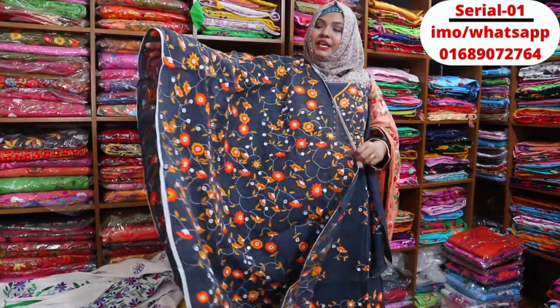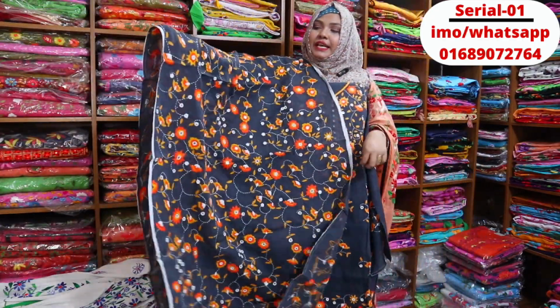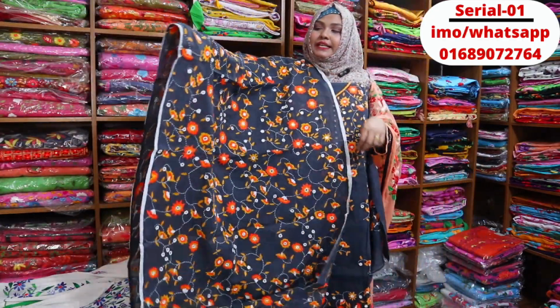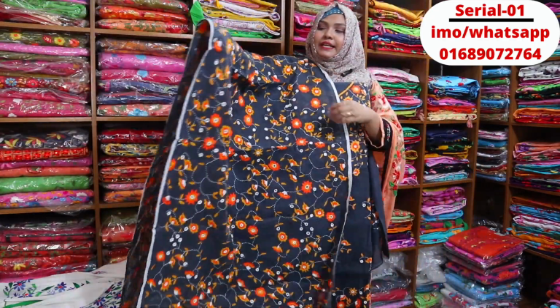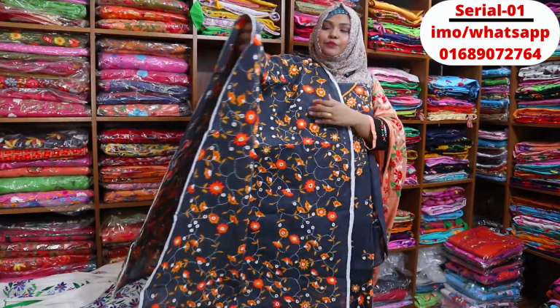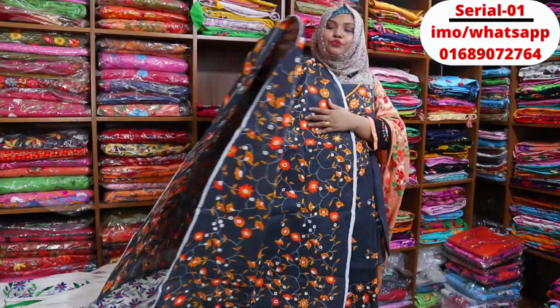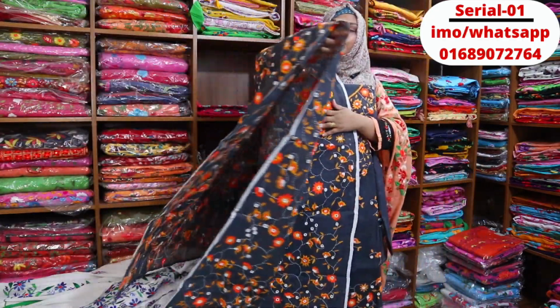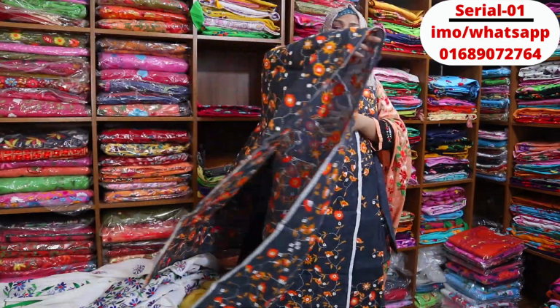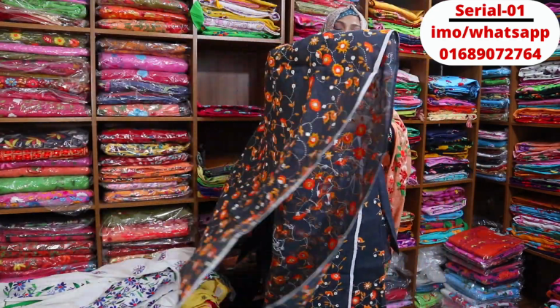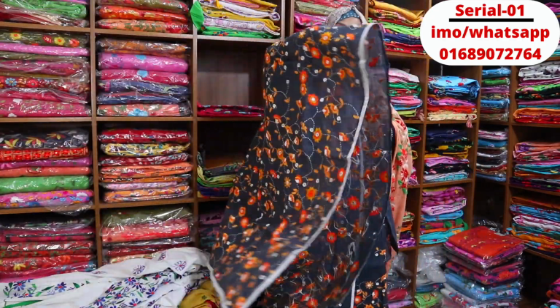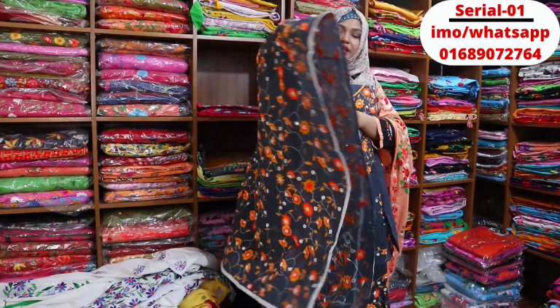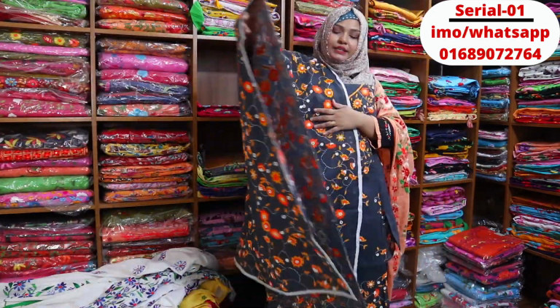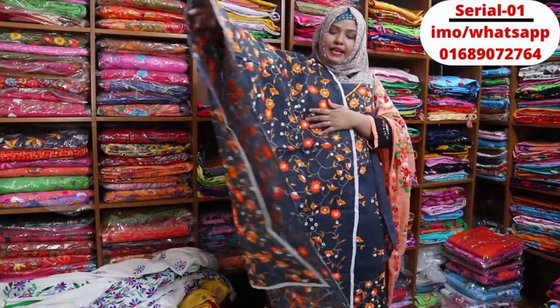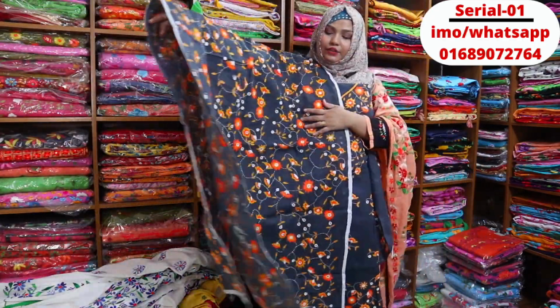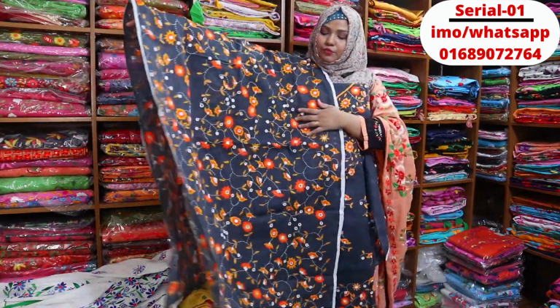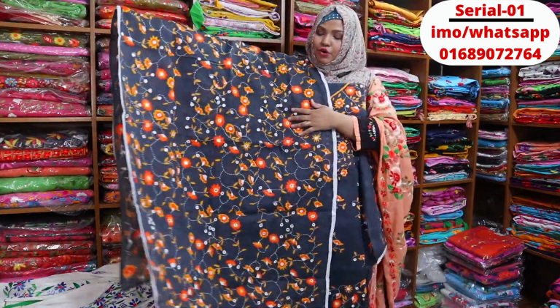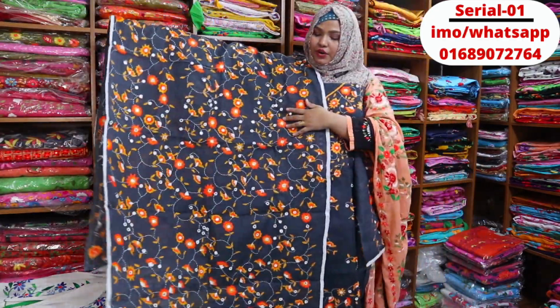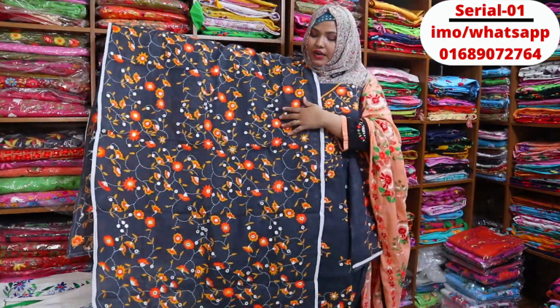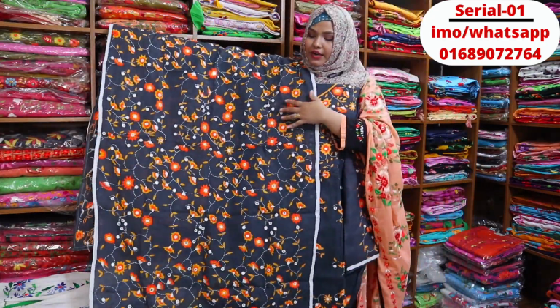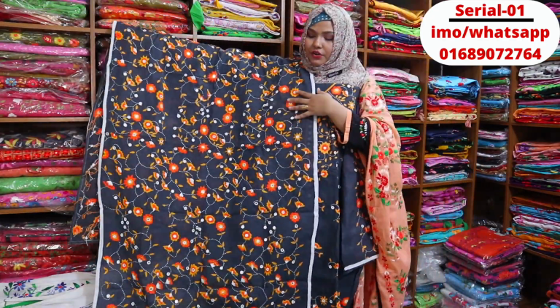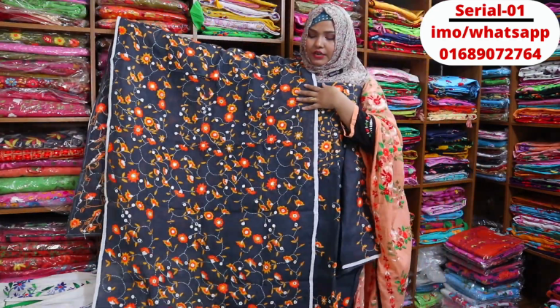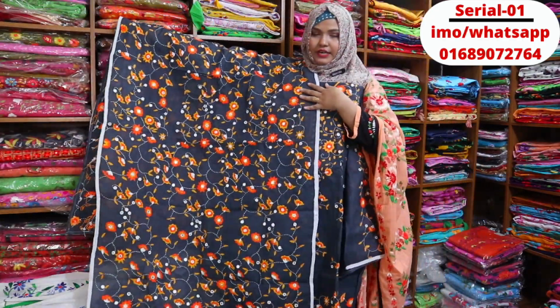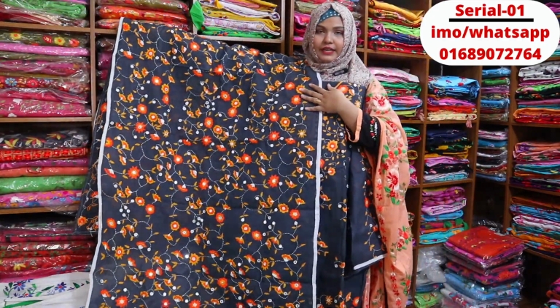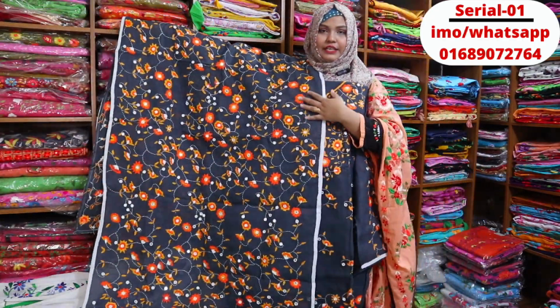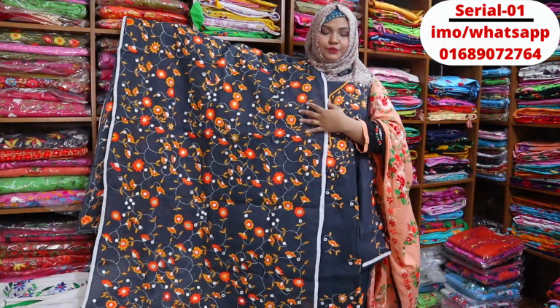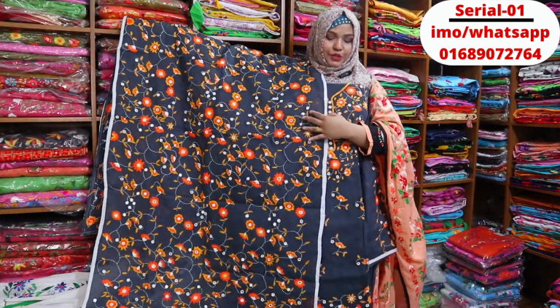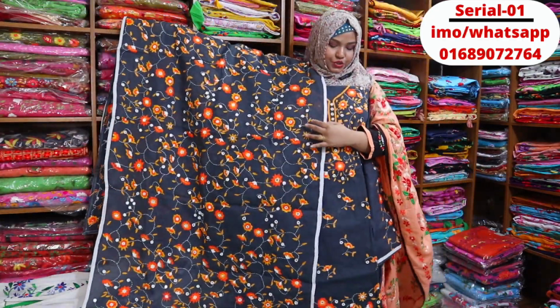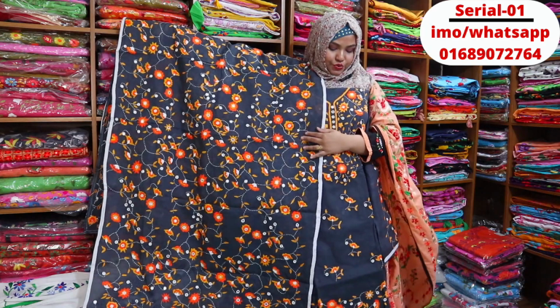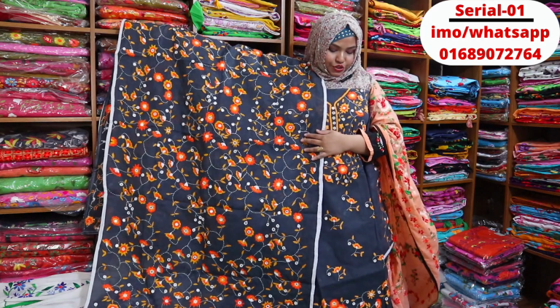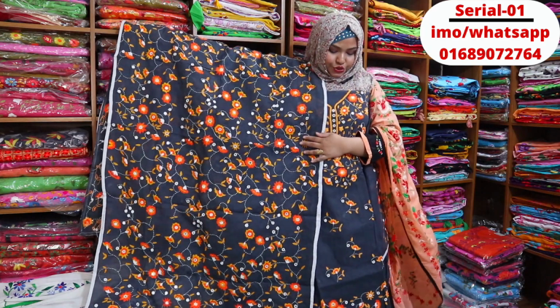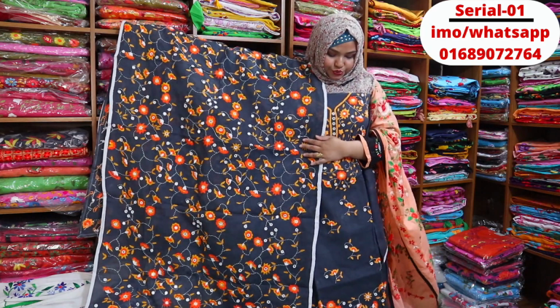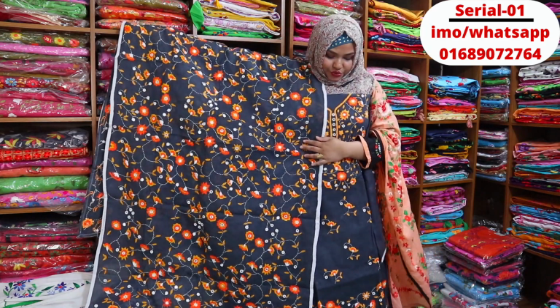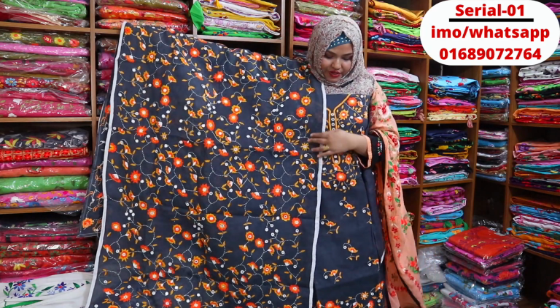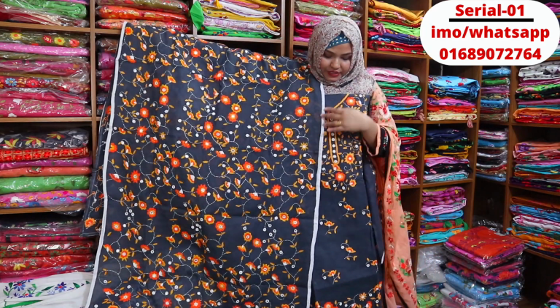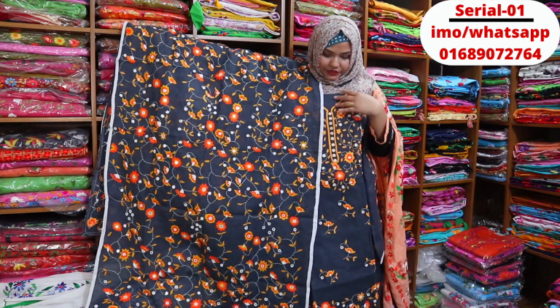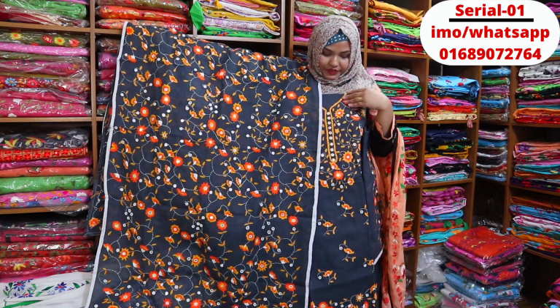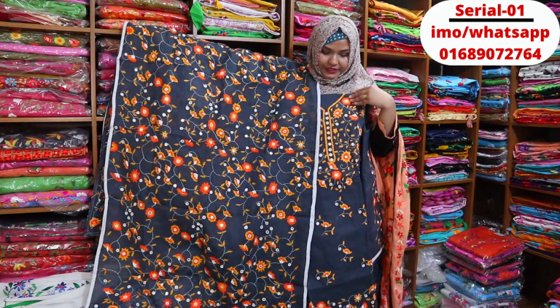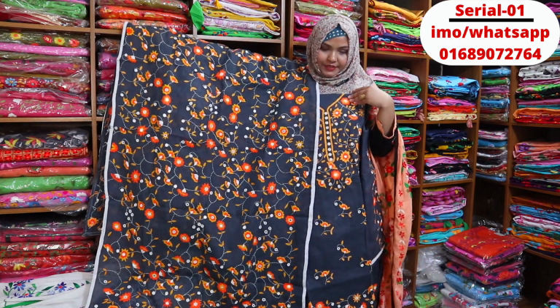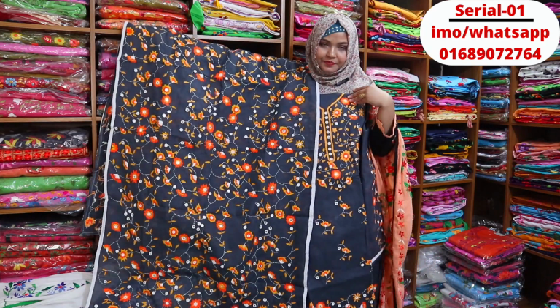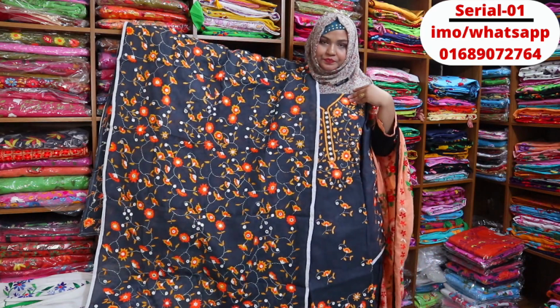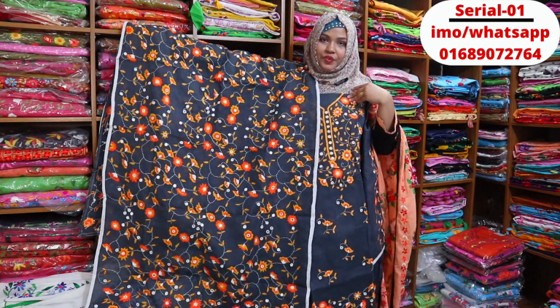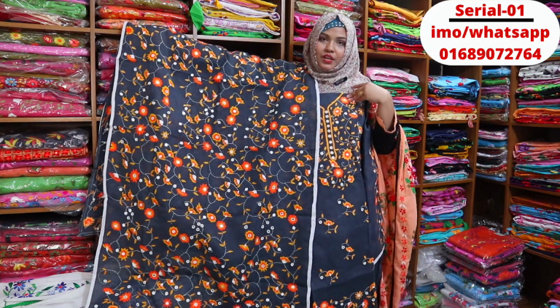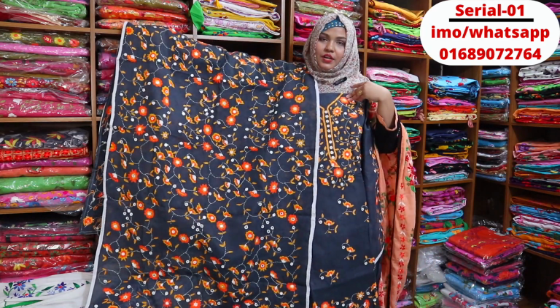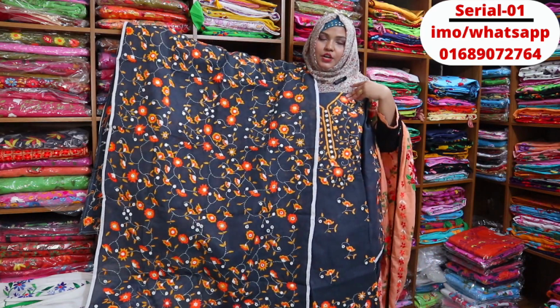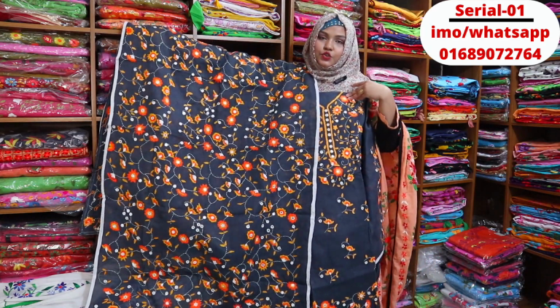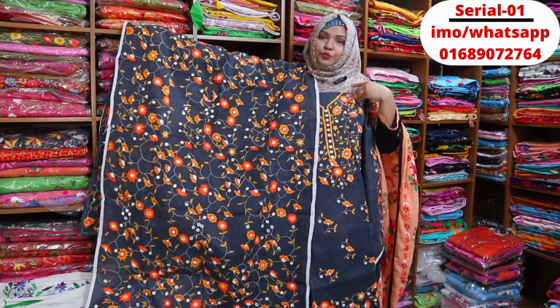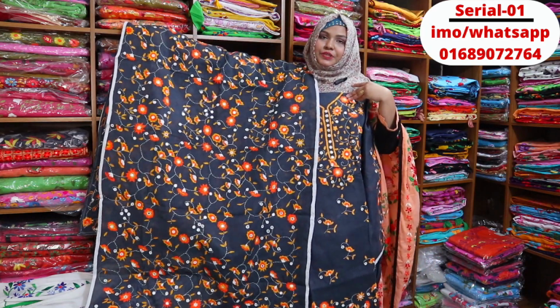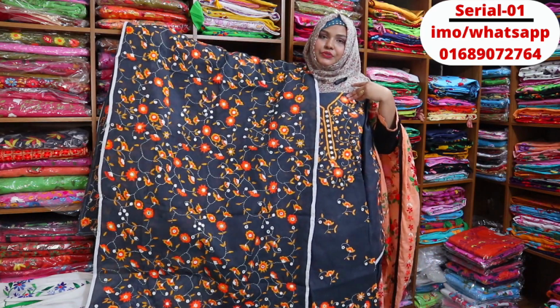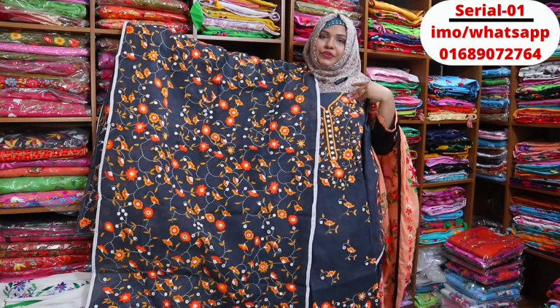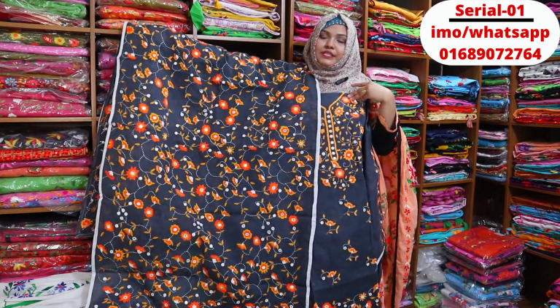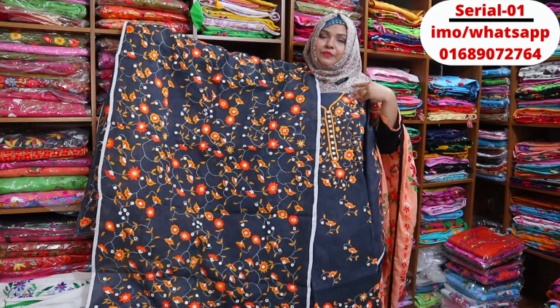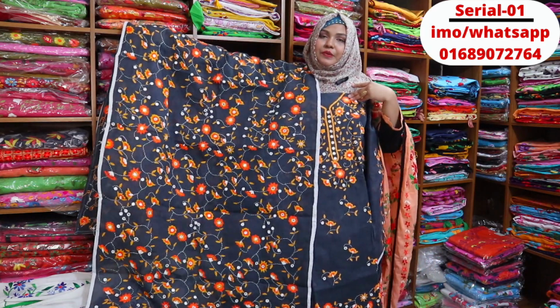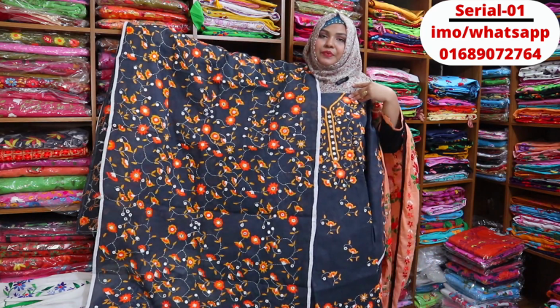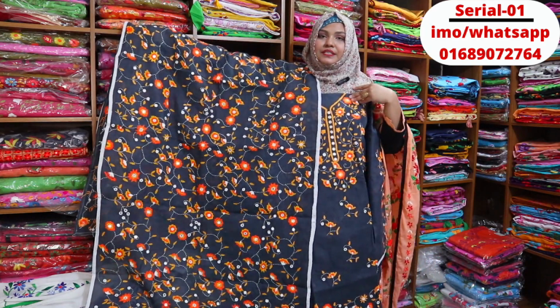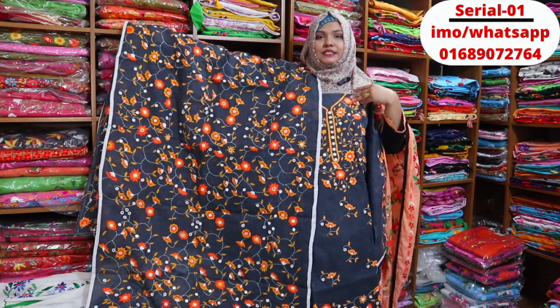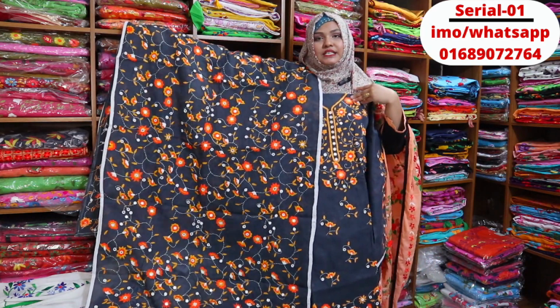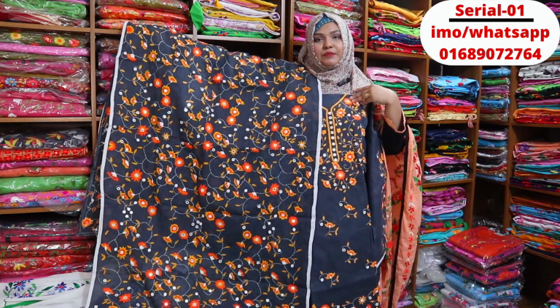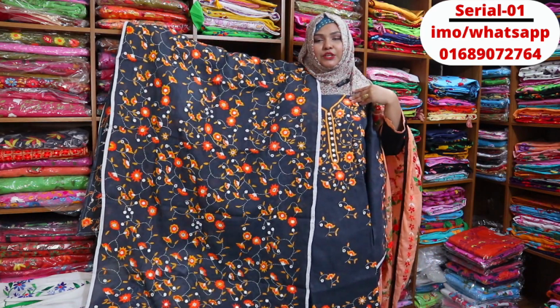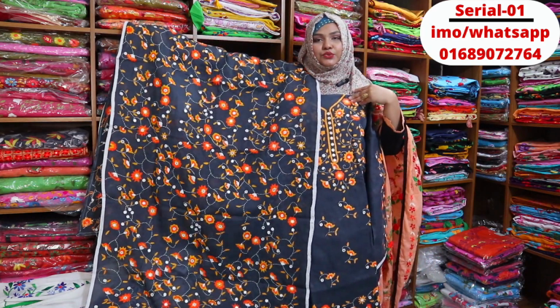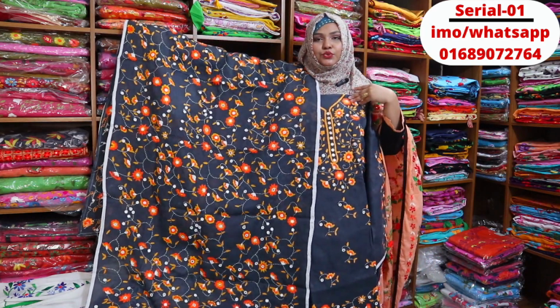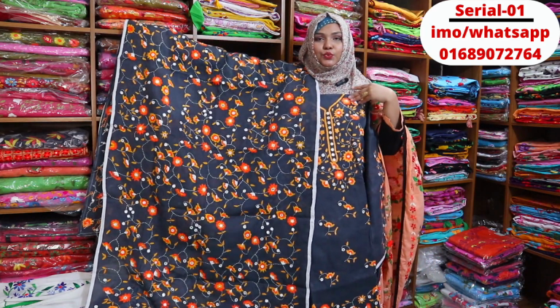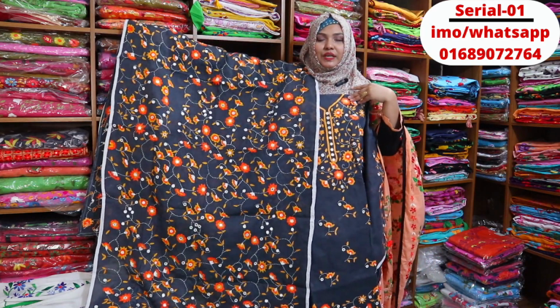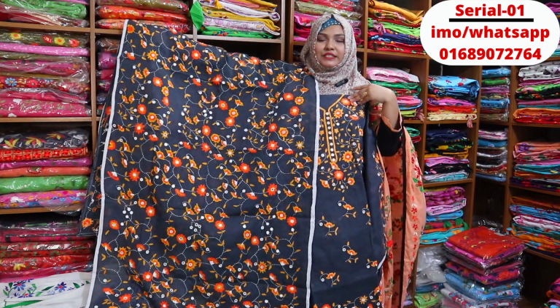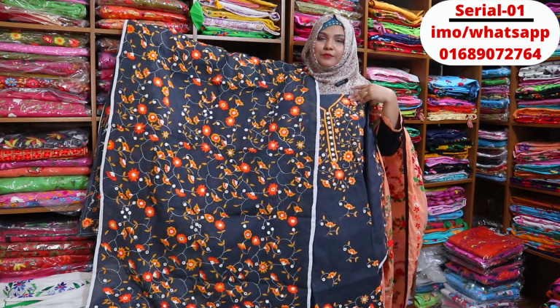This is the price of $10. This is a two-piece dress for $25.